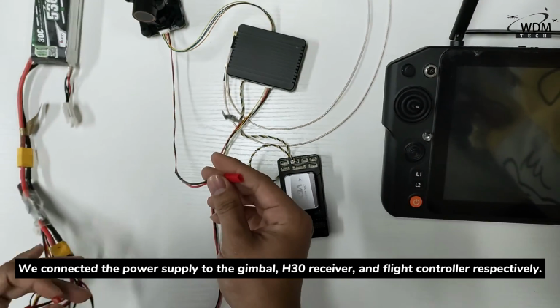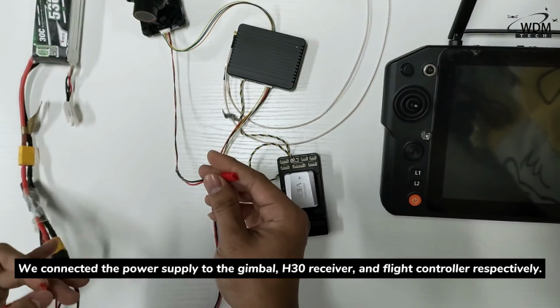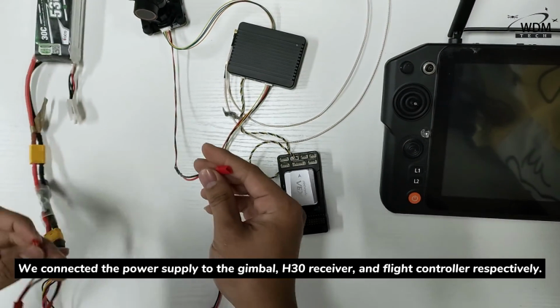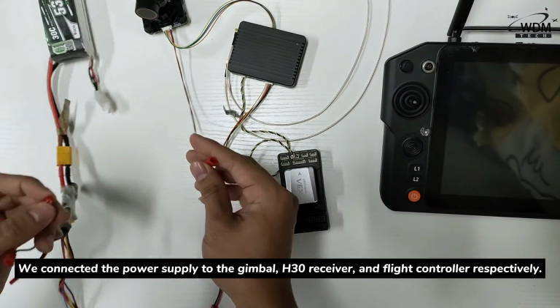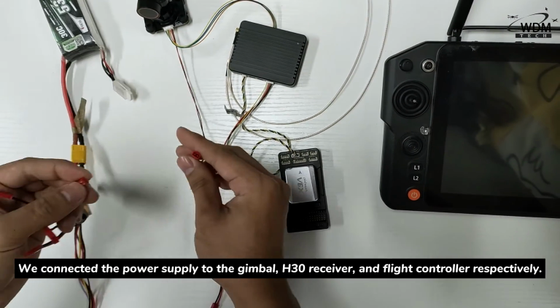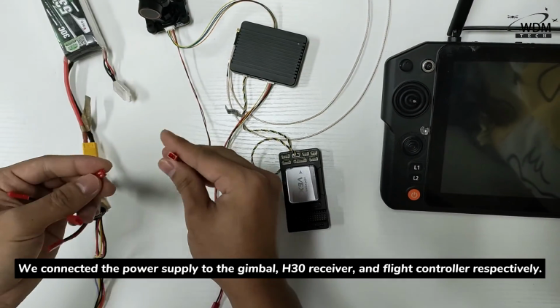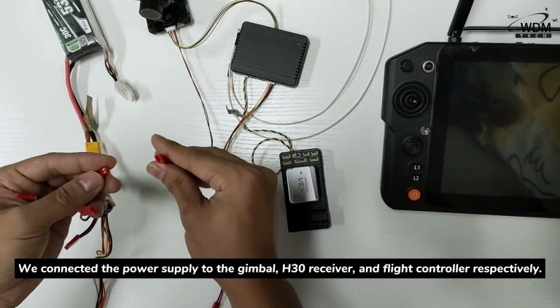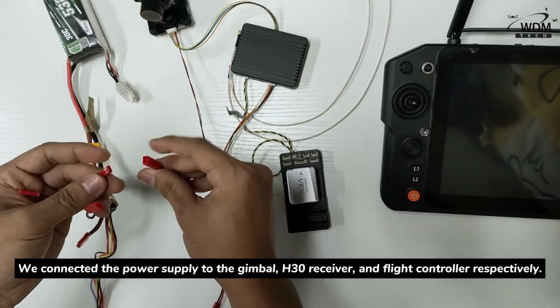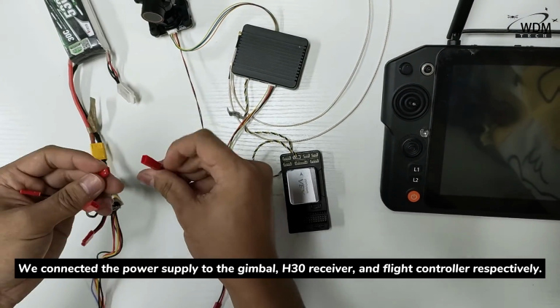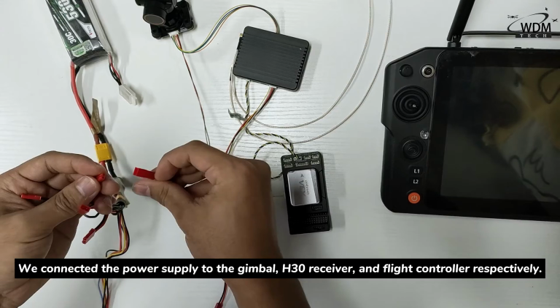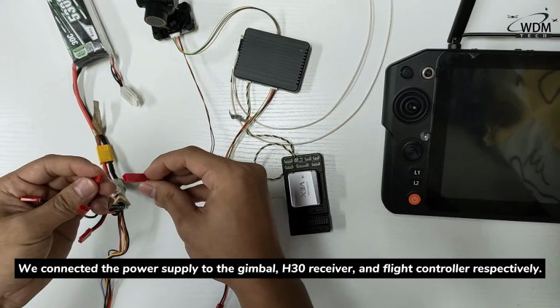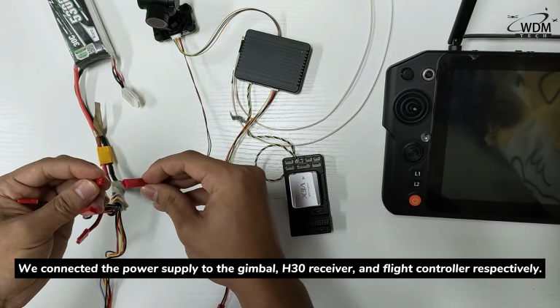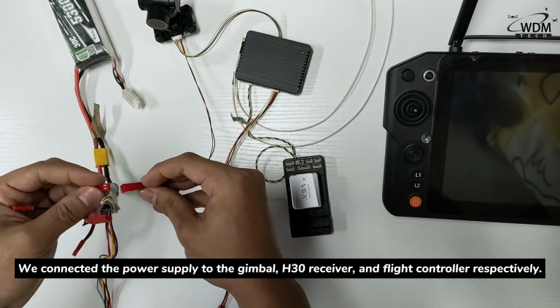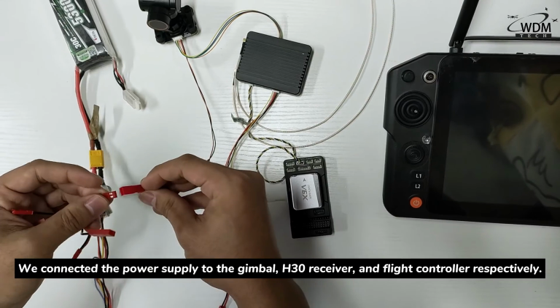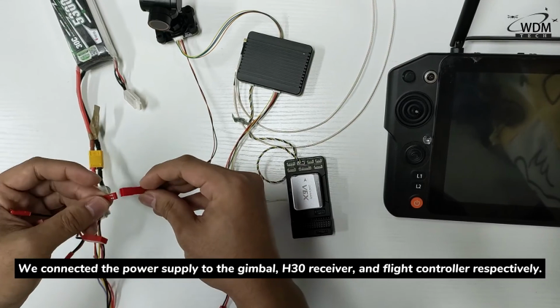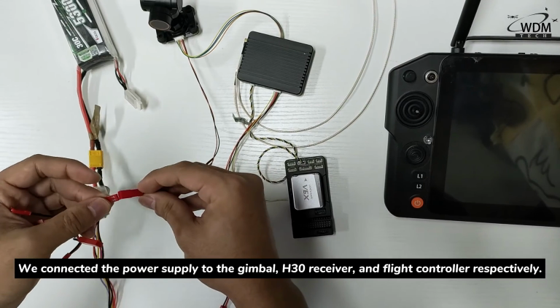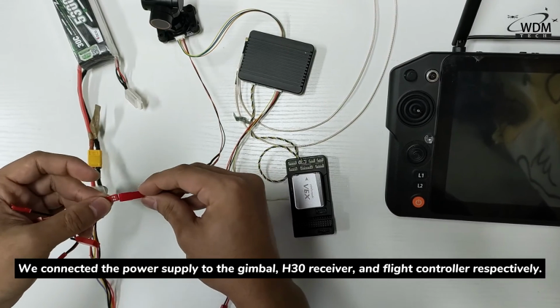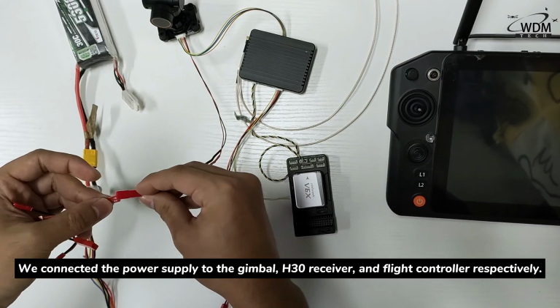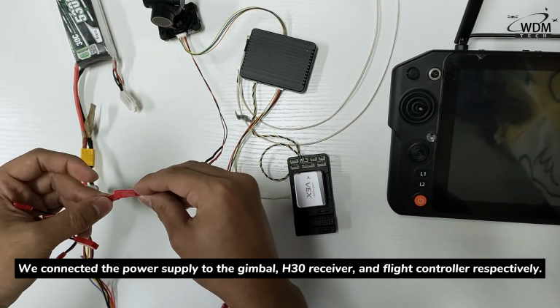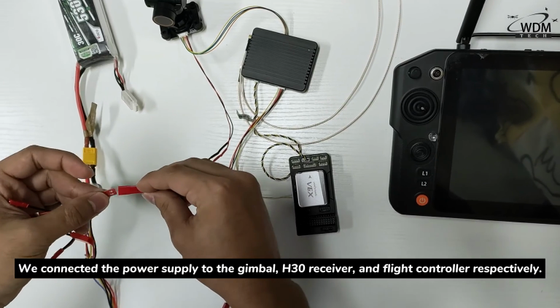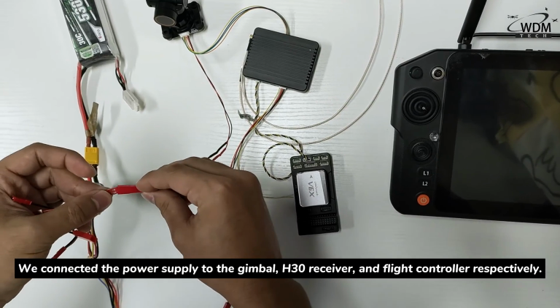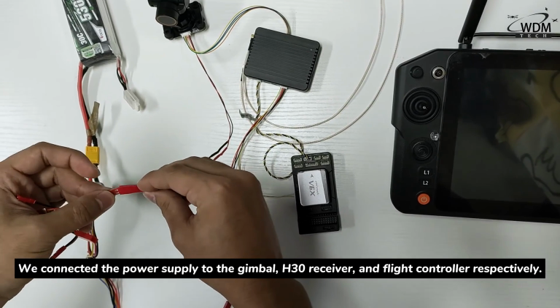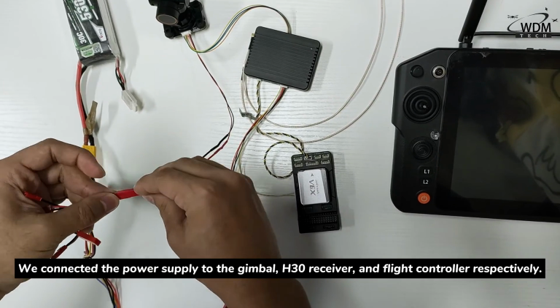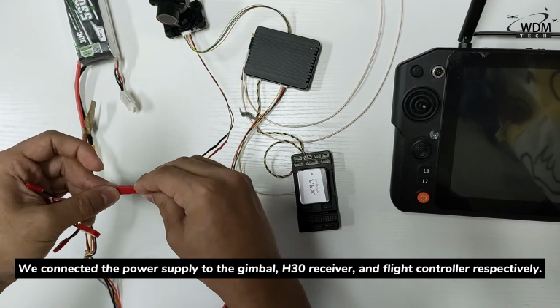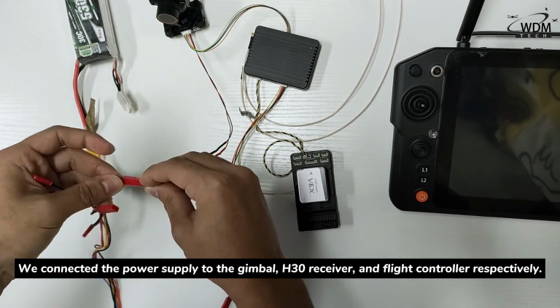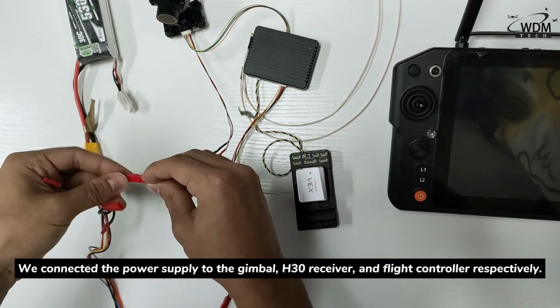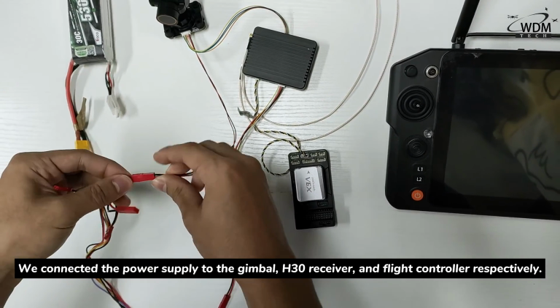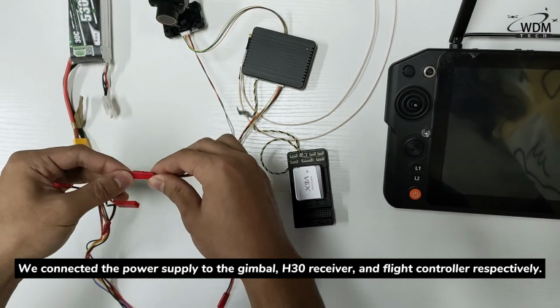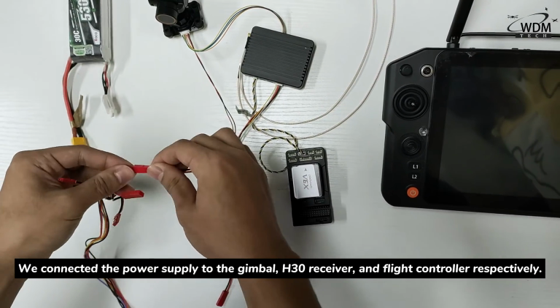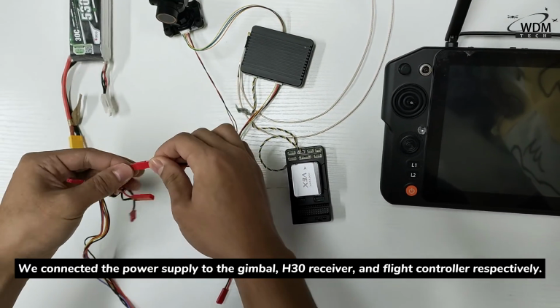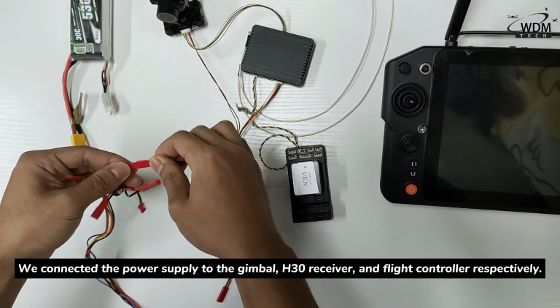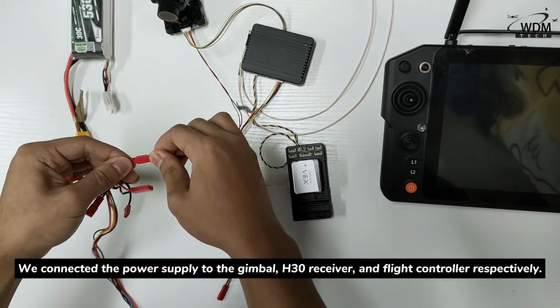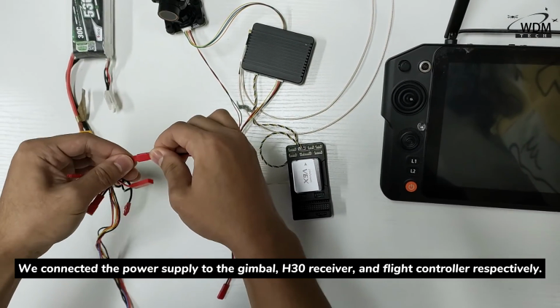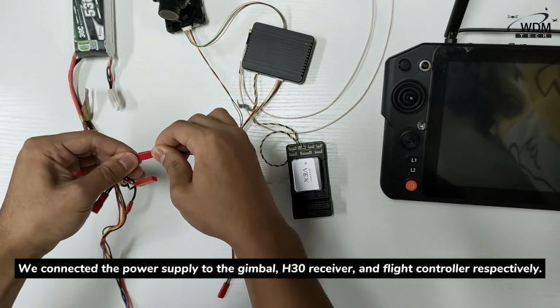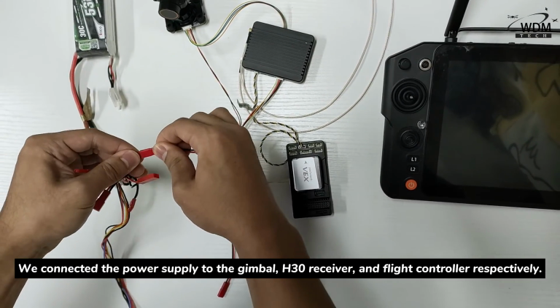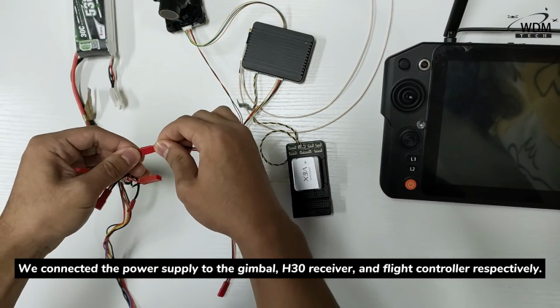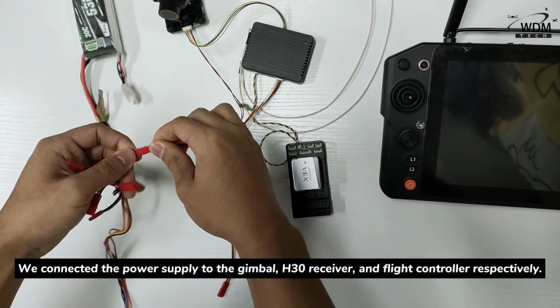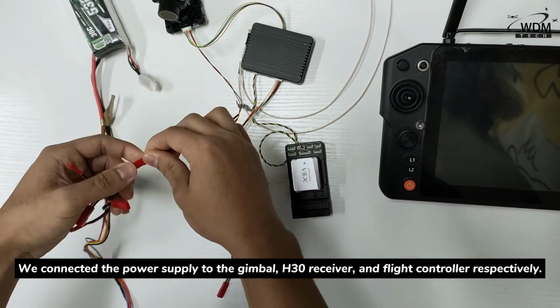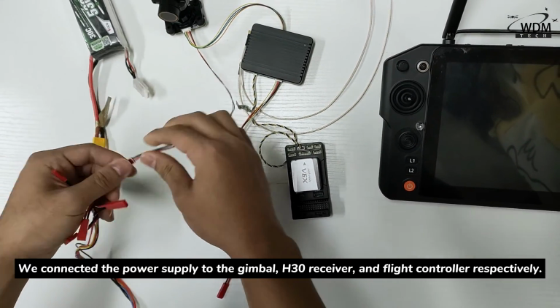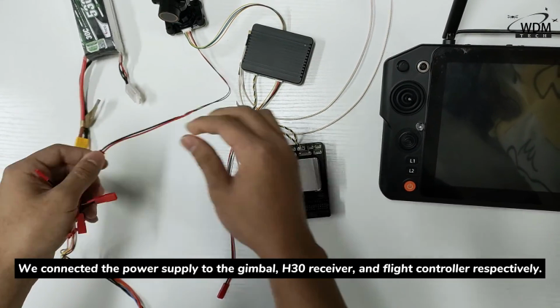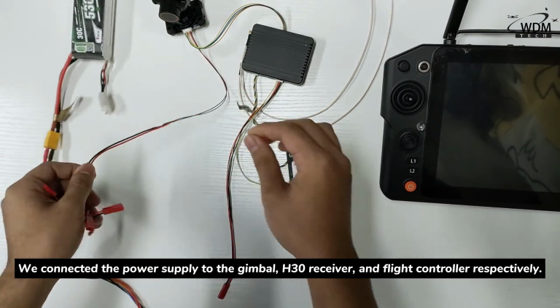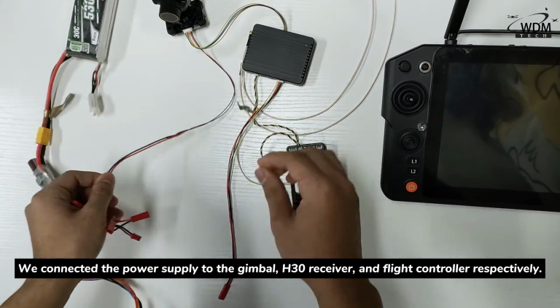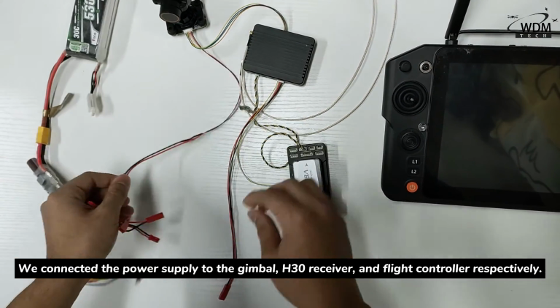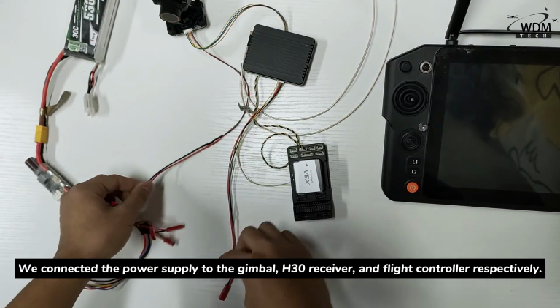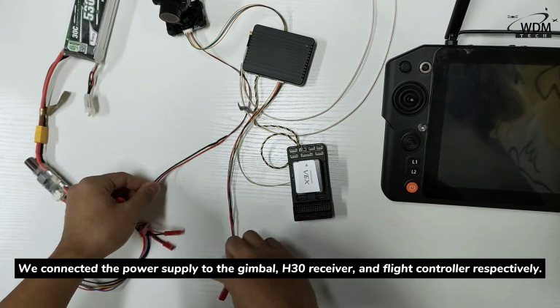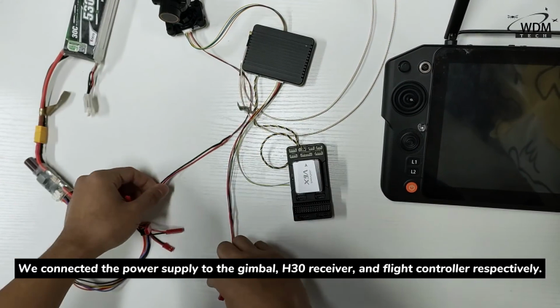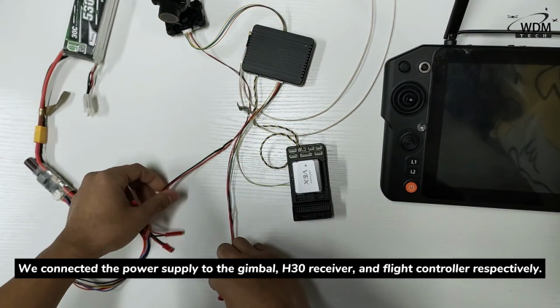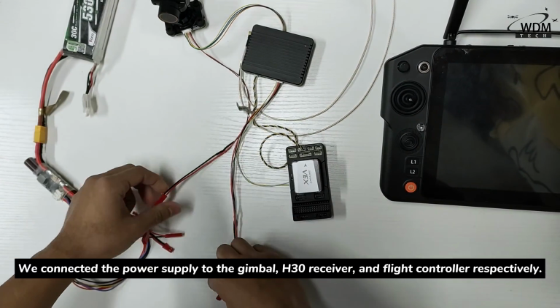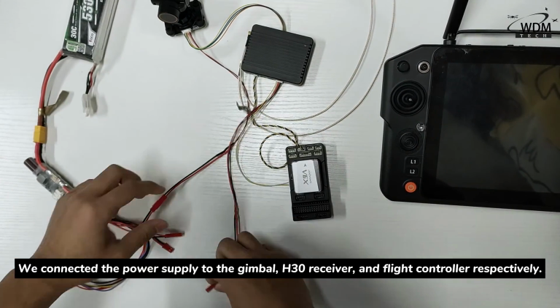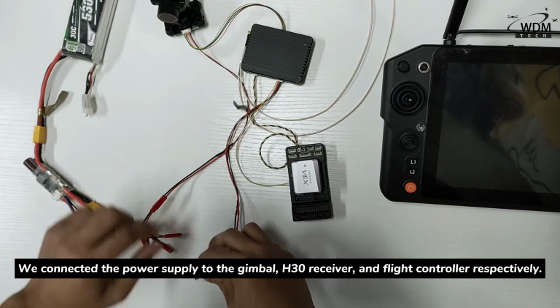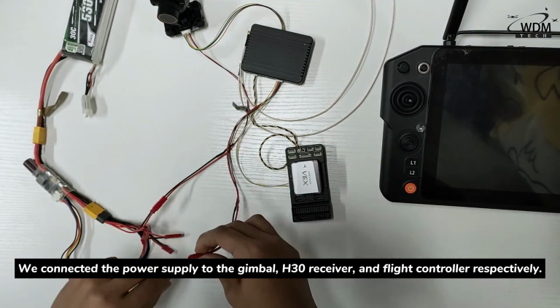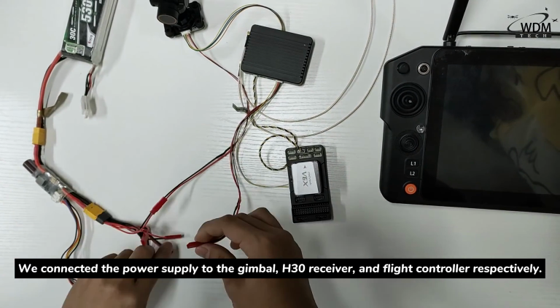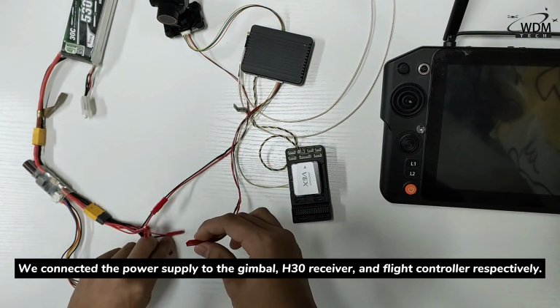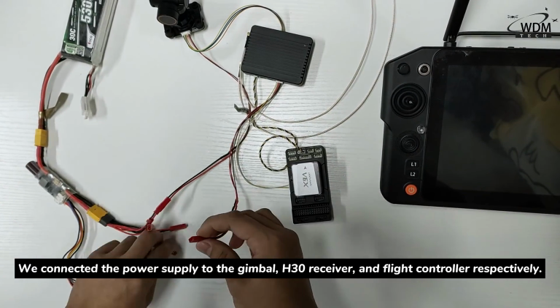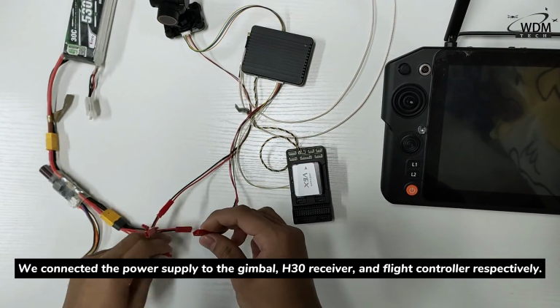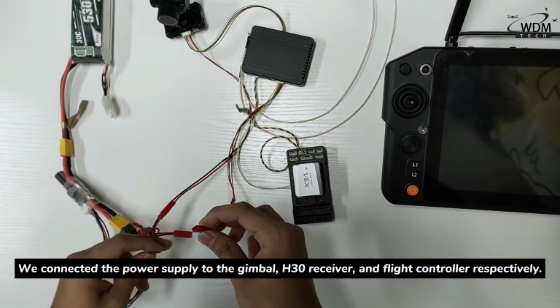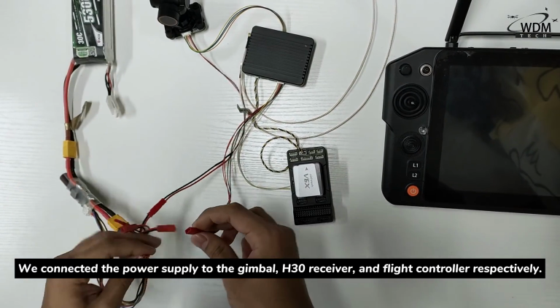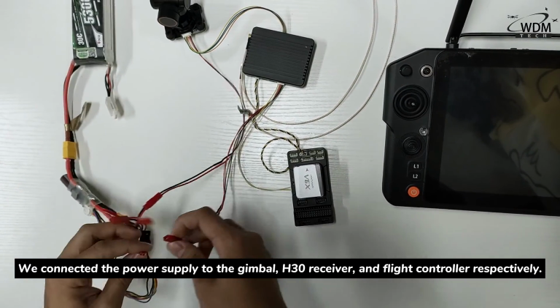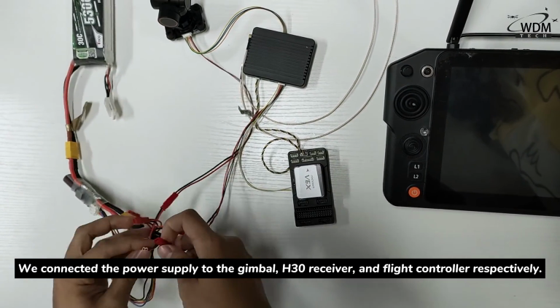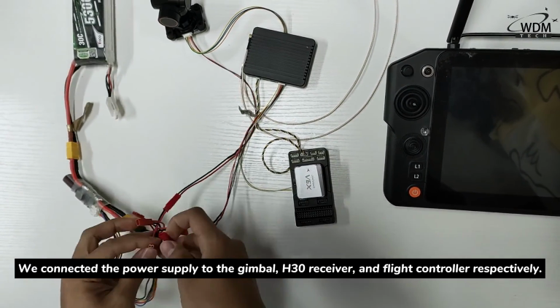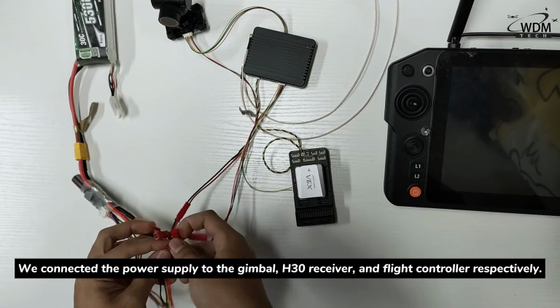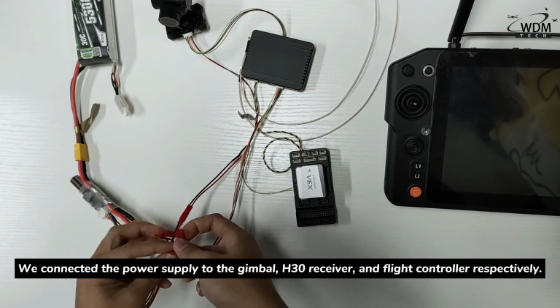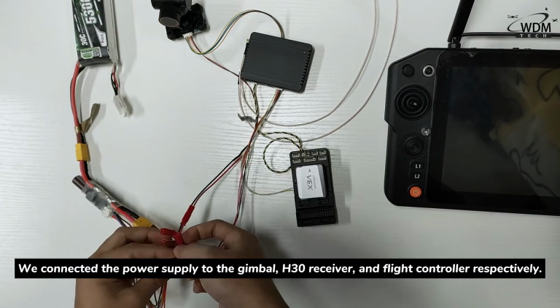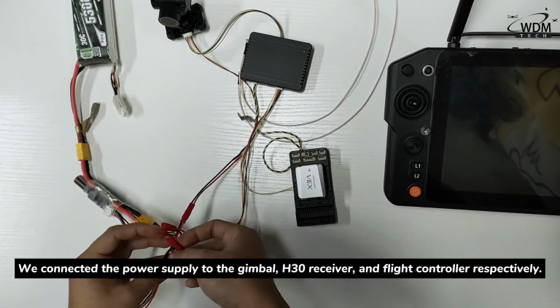We connected the power supply to the gimbal, the H30 receiver, and the flight controller respectively.